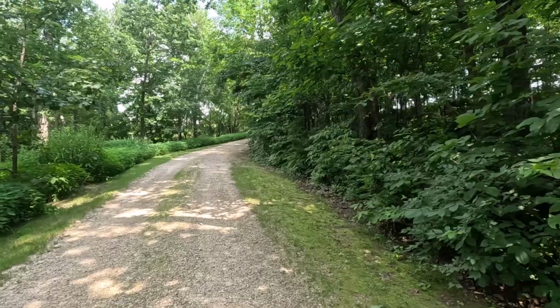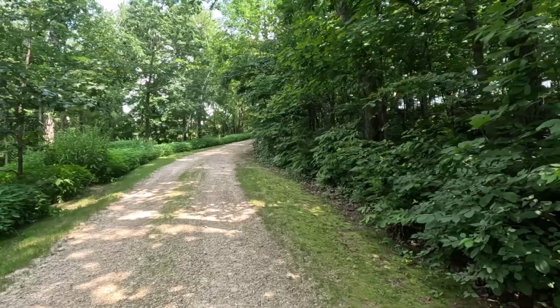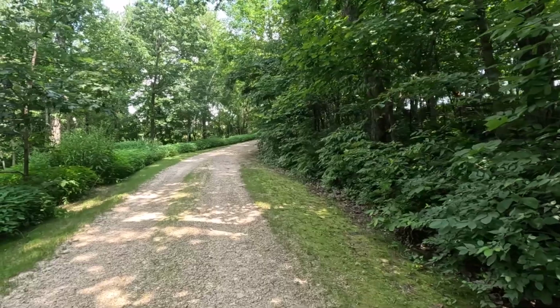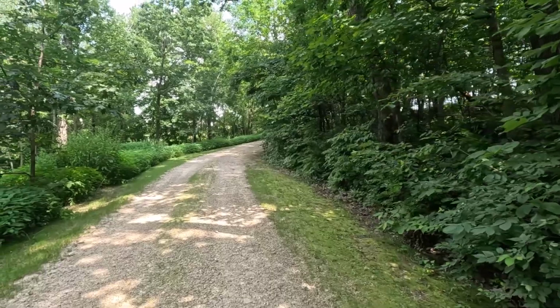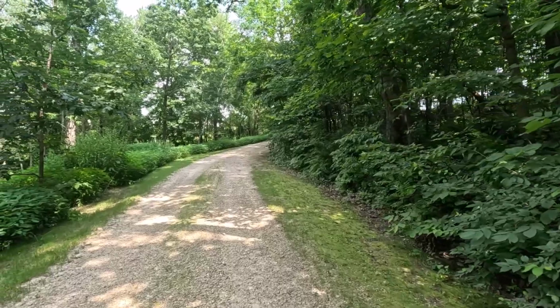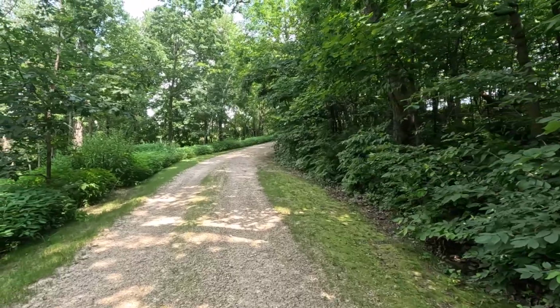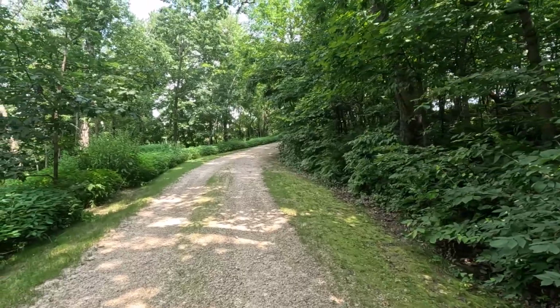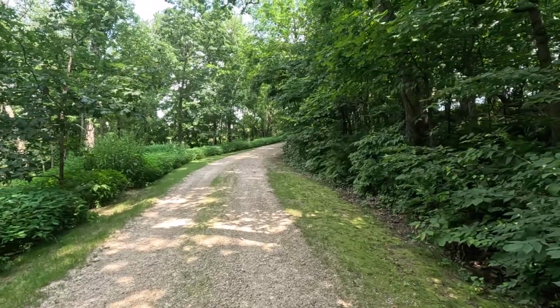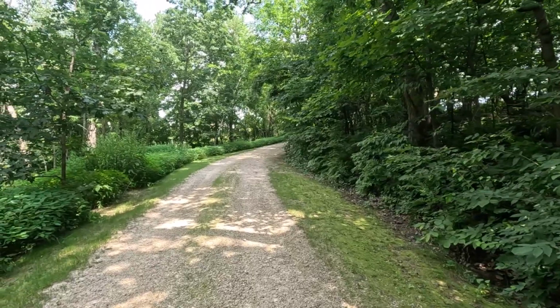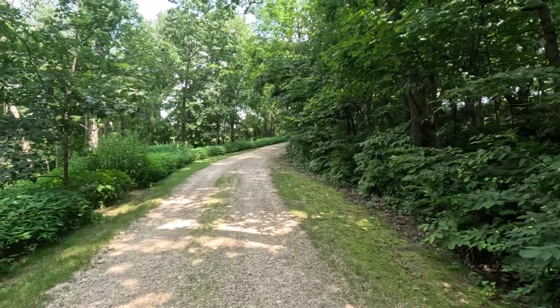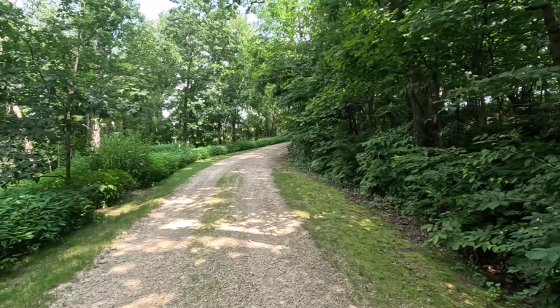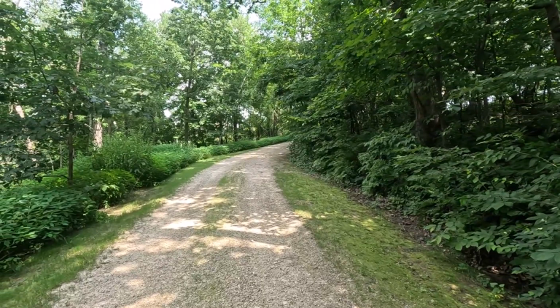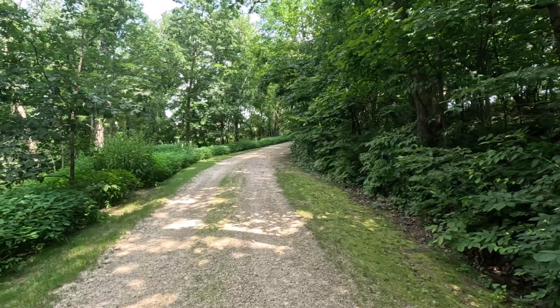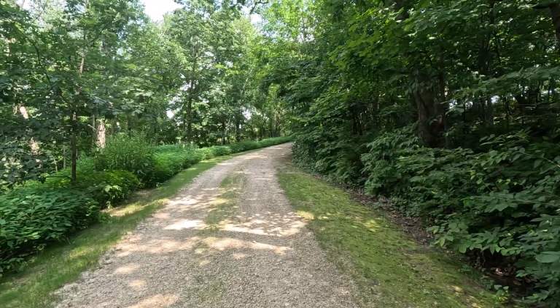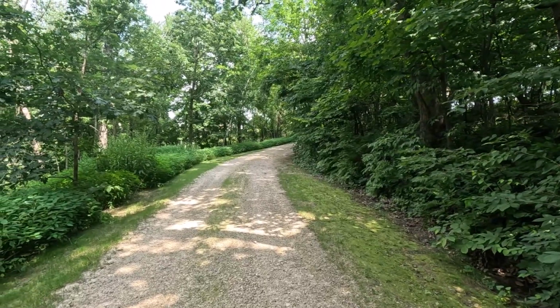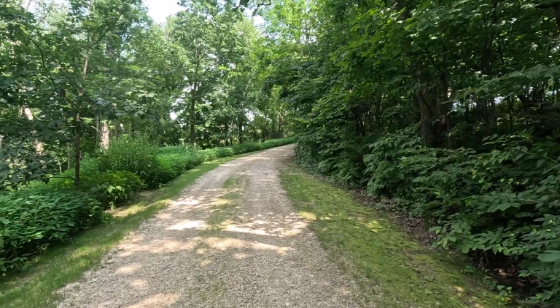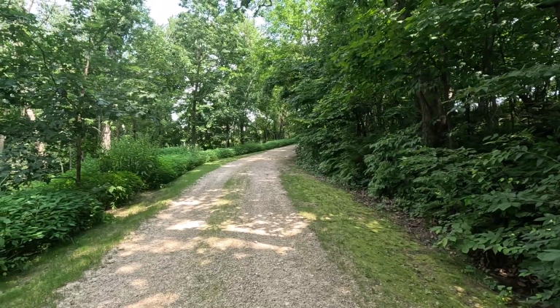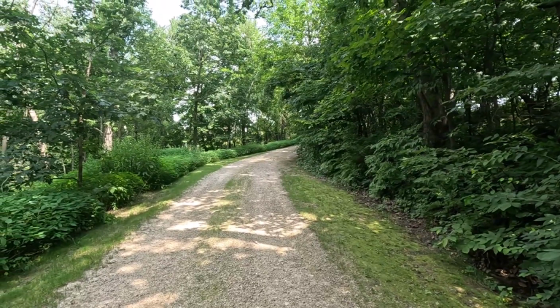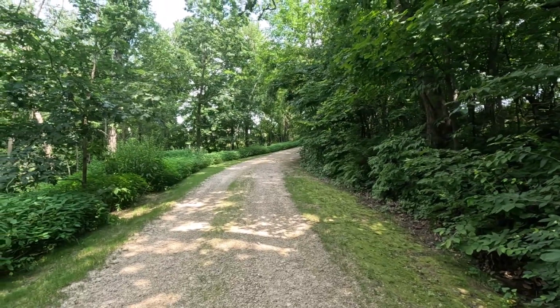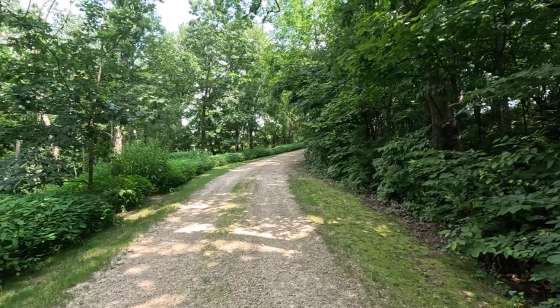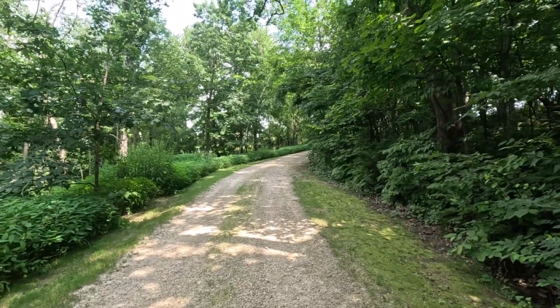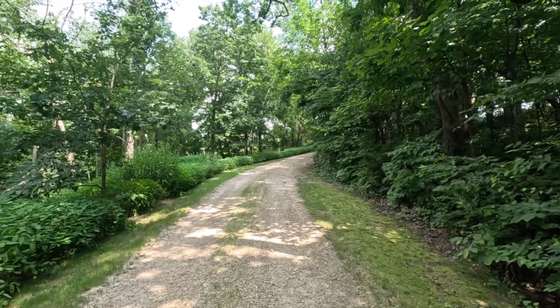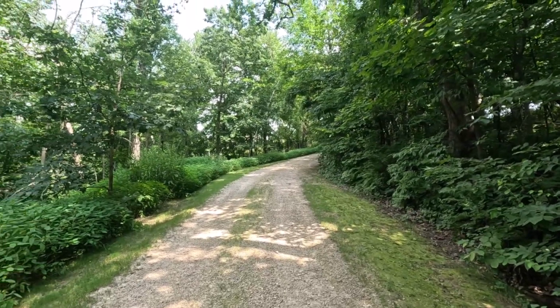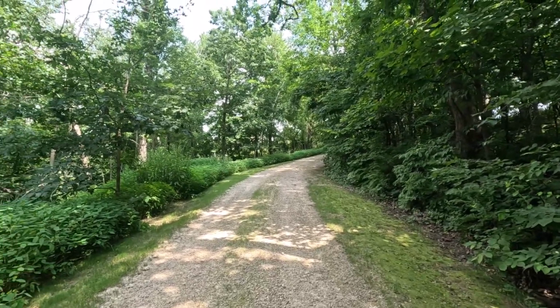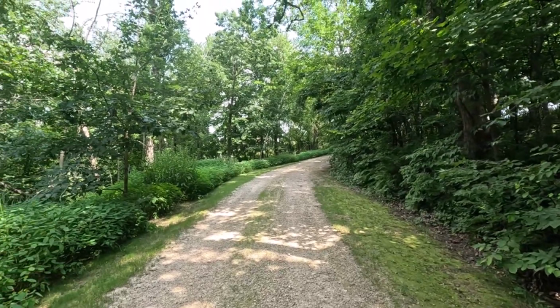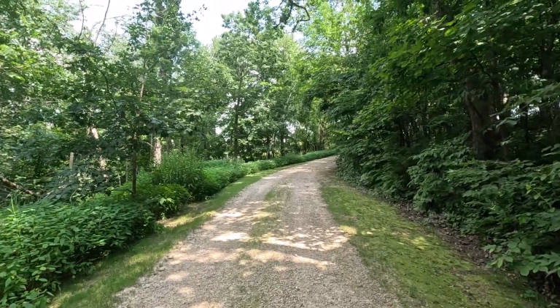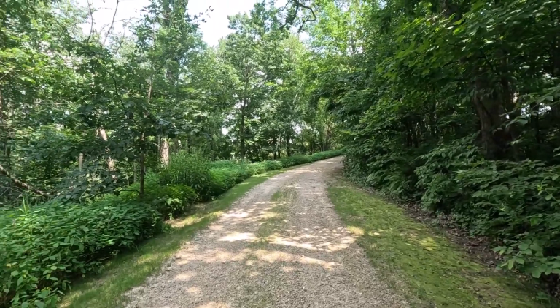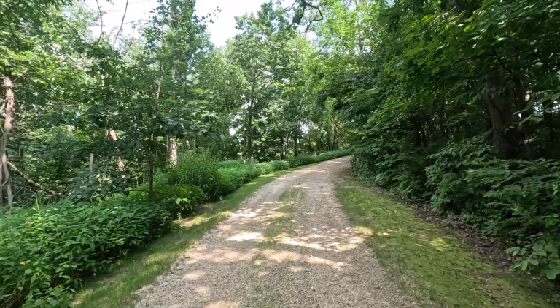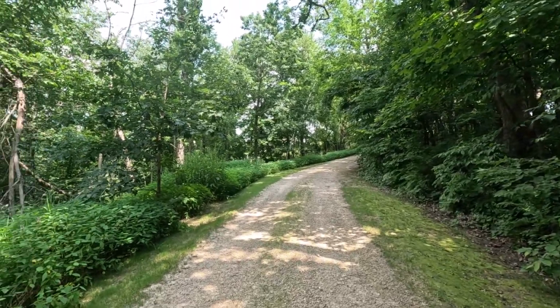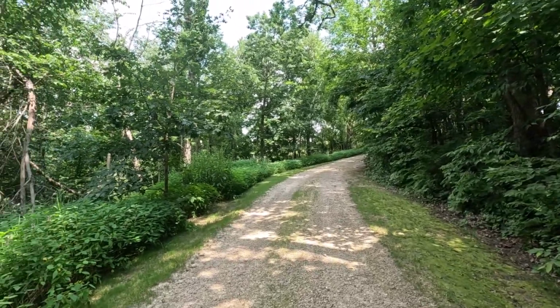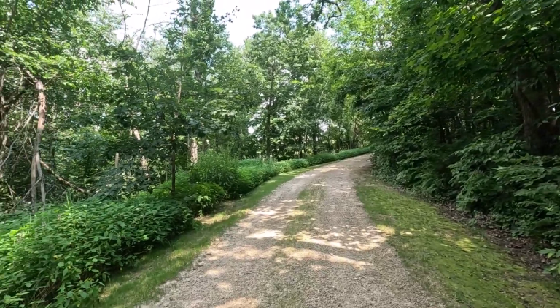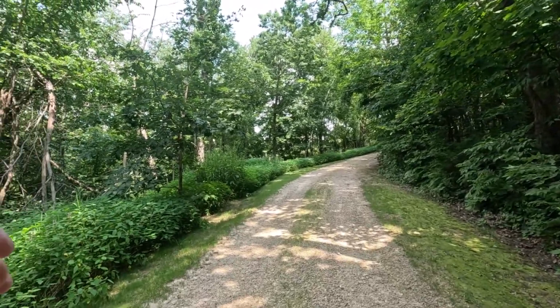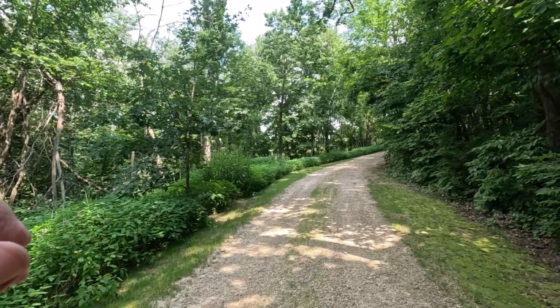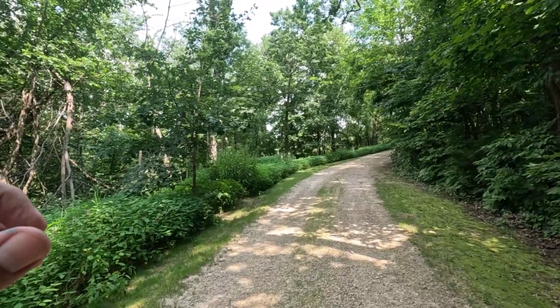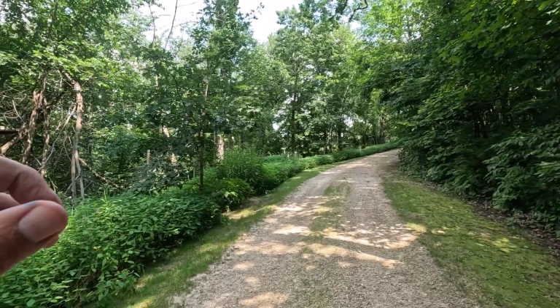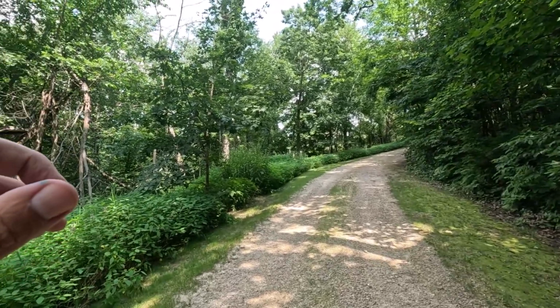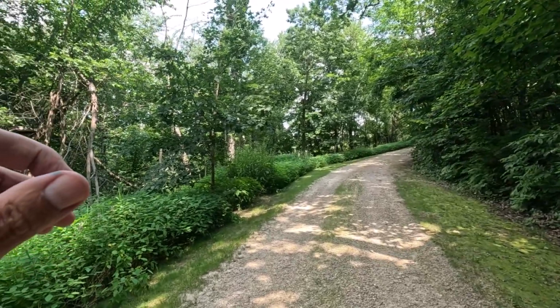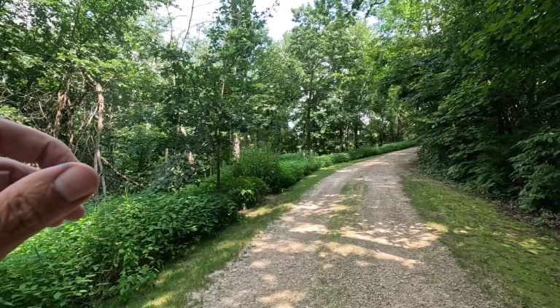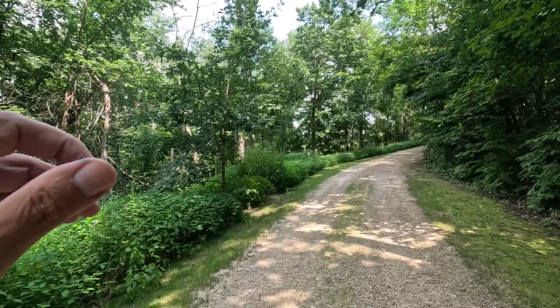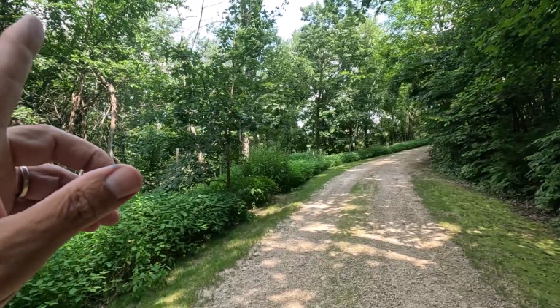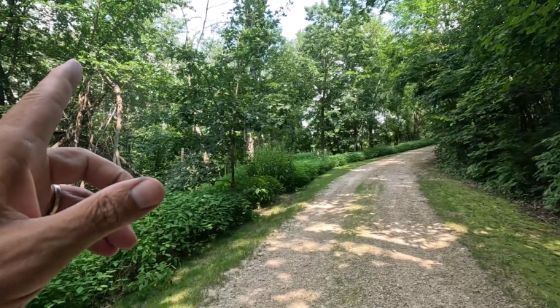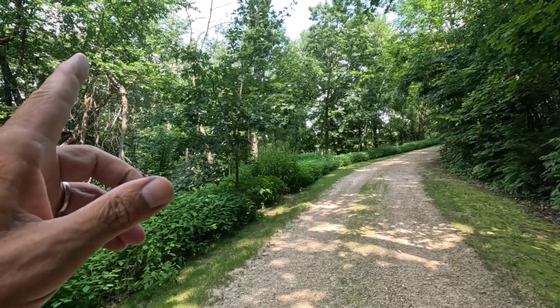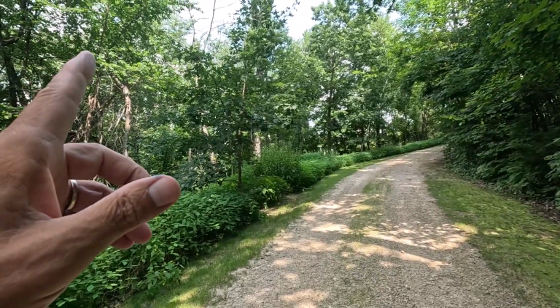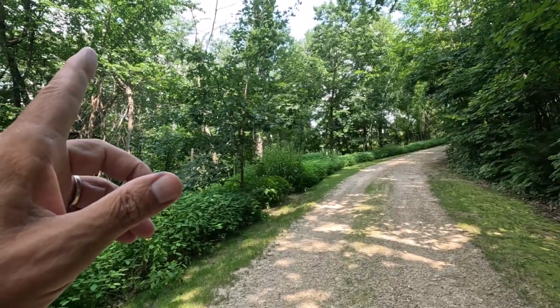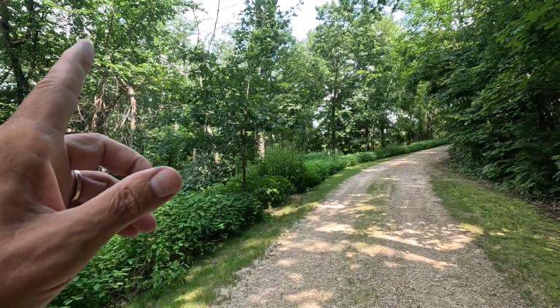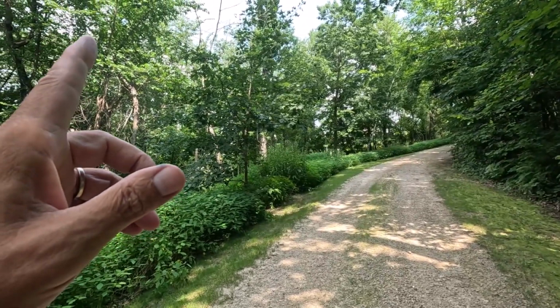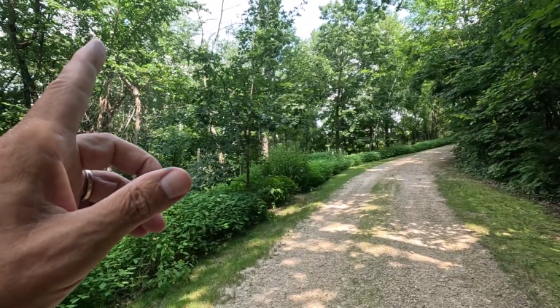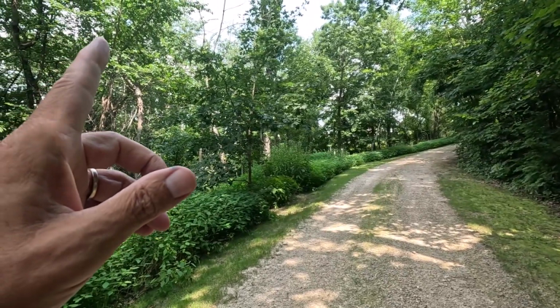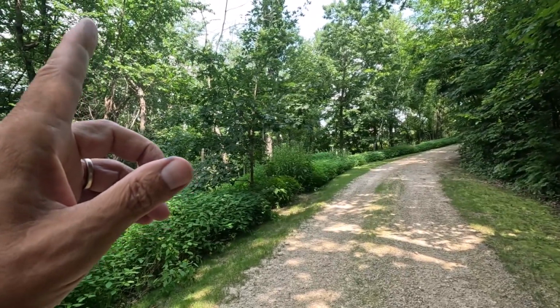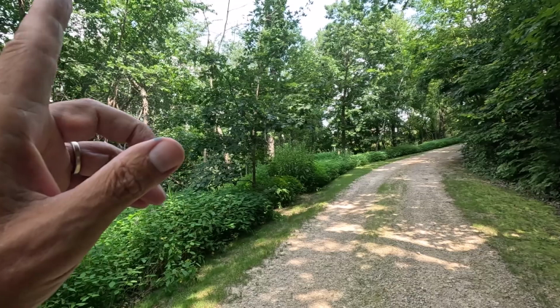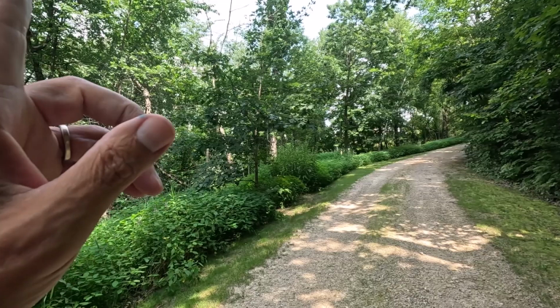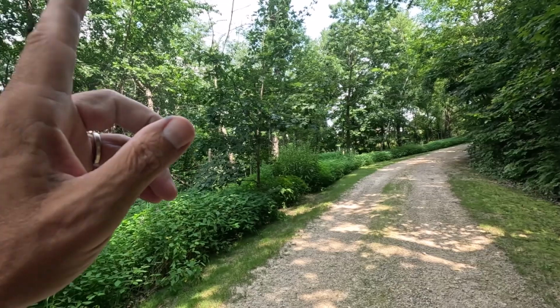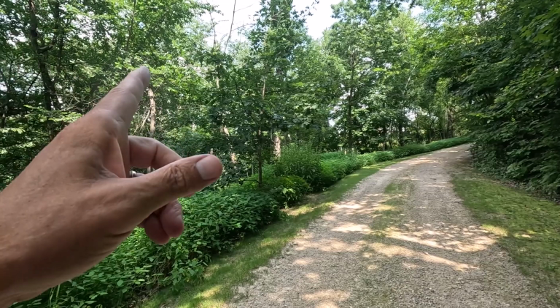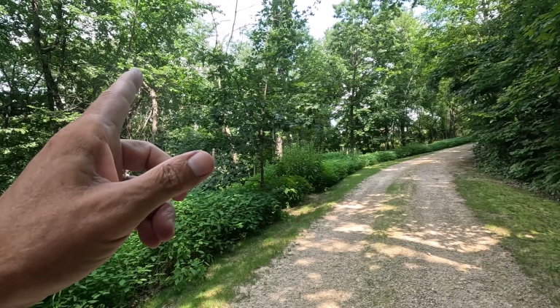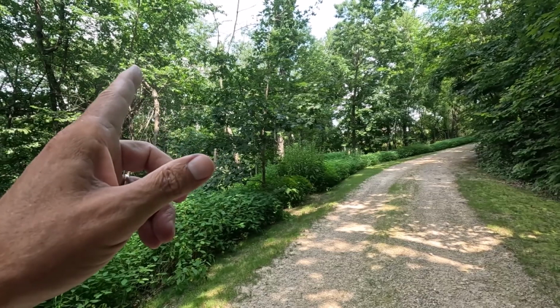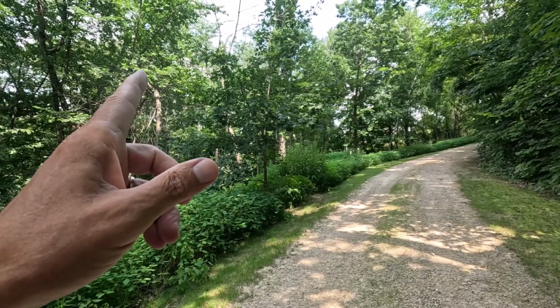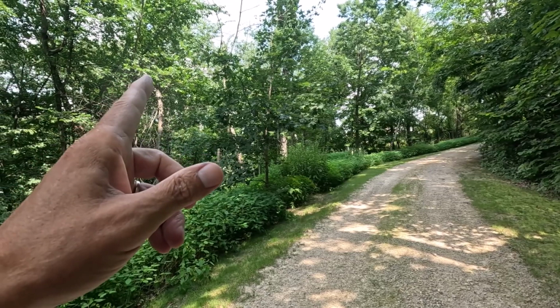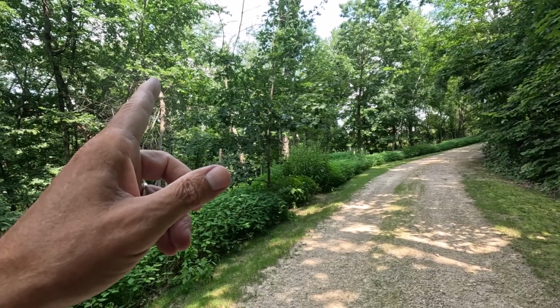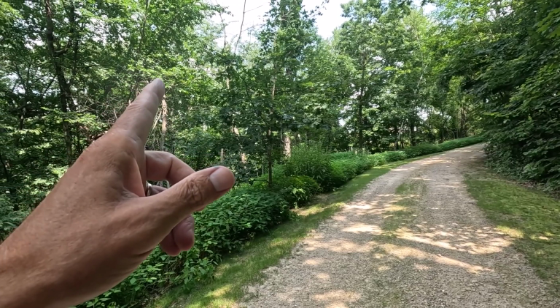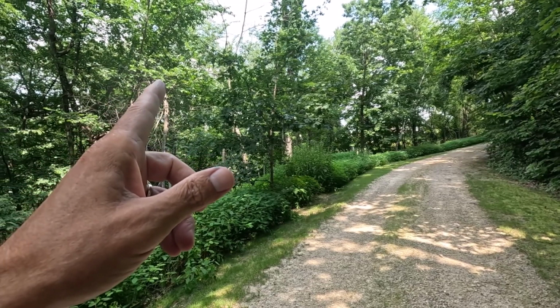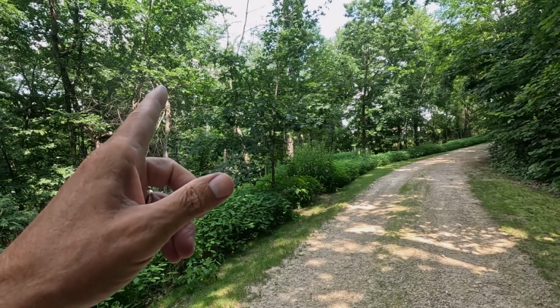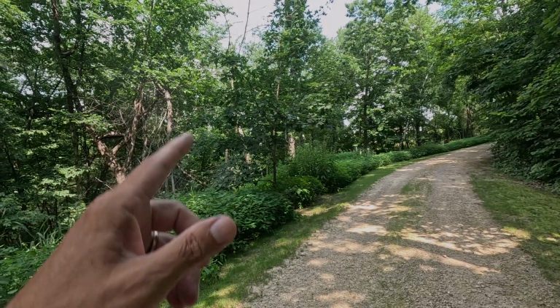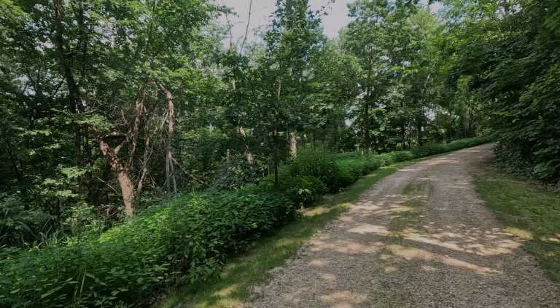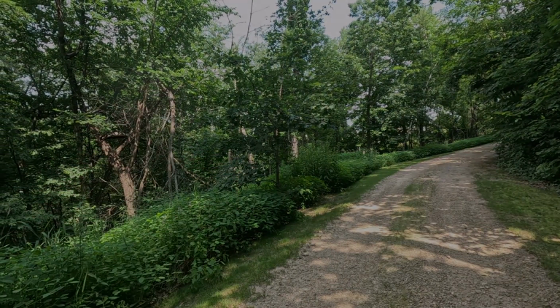Good morning, welcome to Planet Mojo. Today I'm going to show you the results of my pruning experiment.